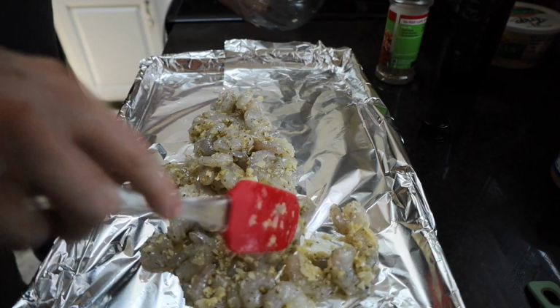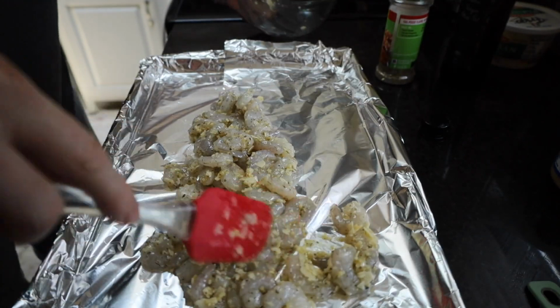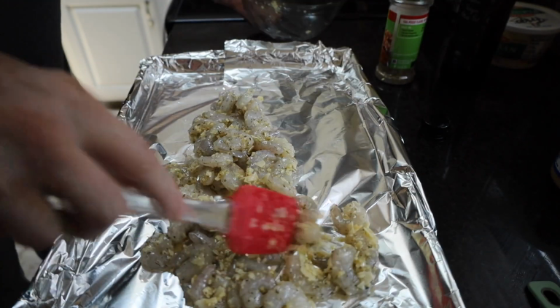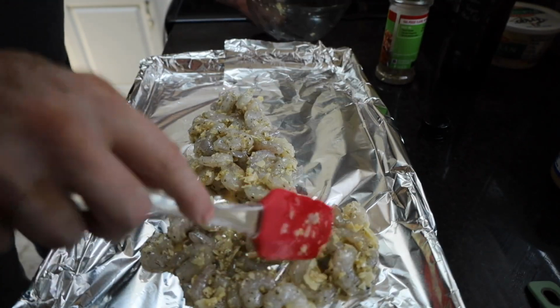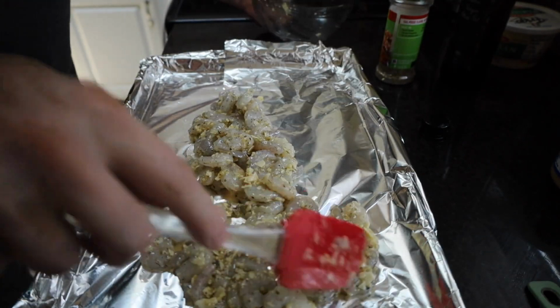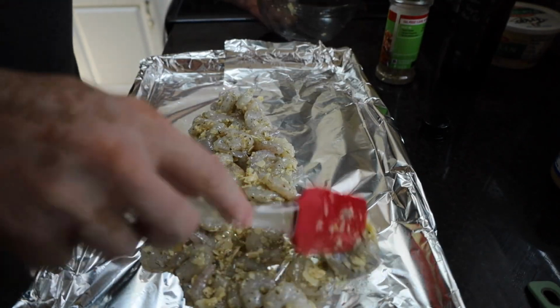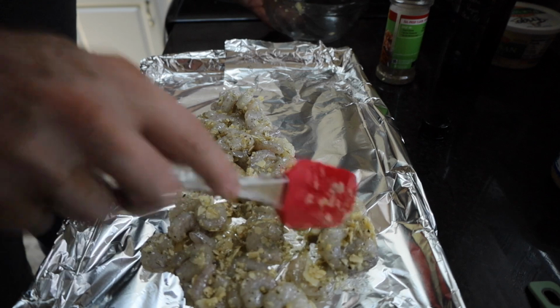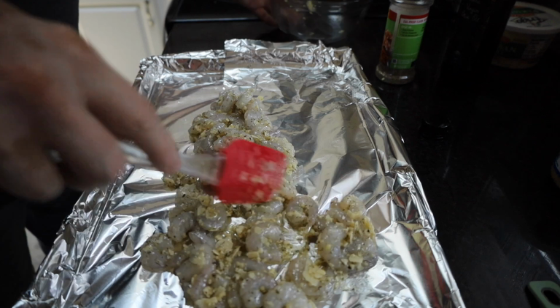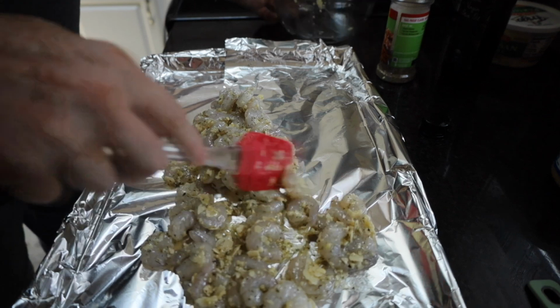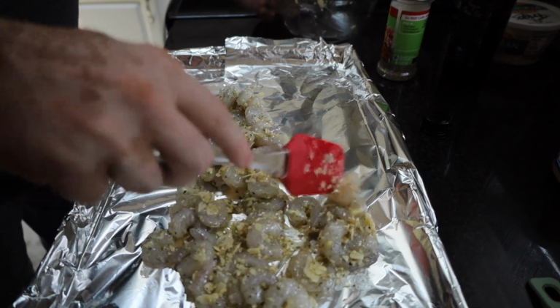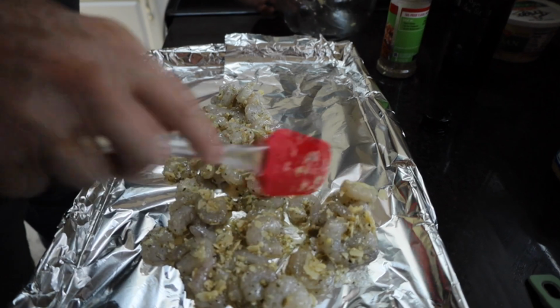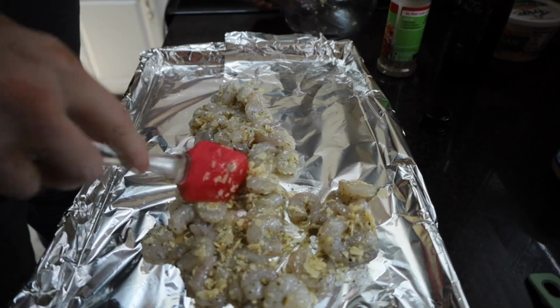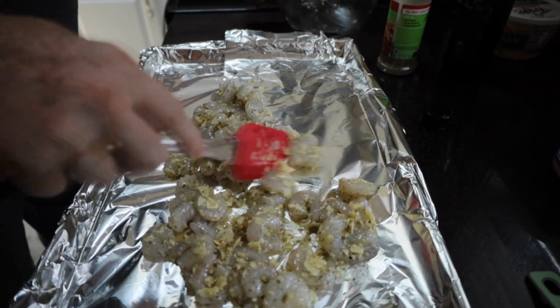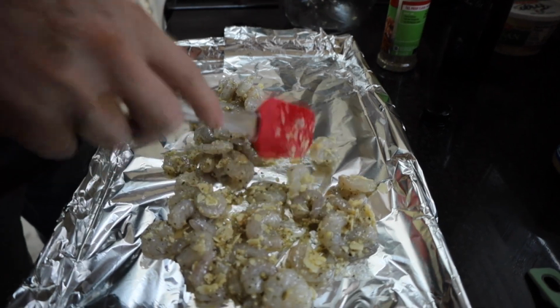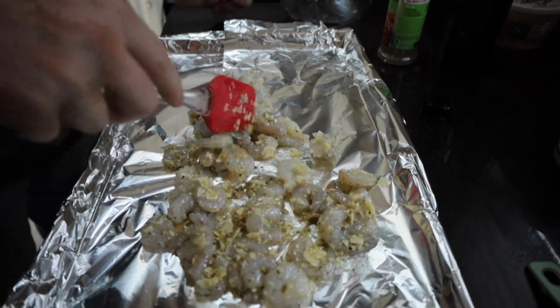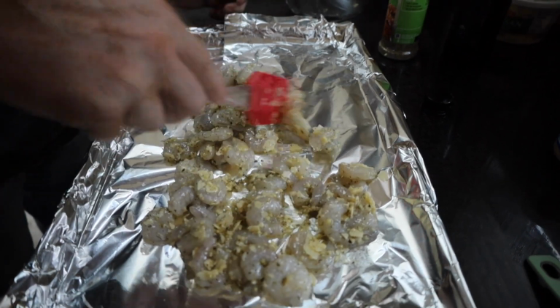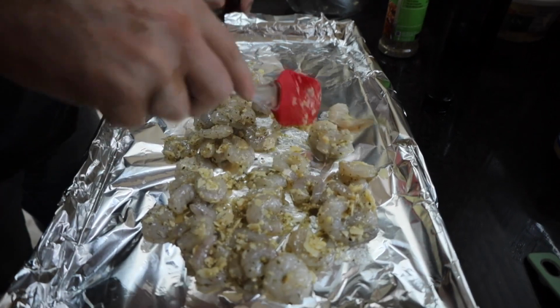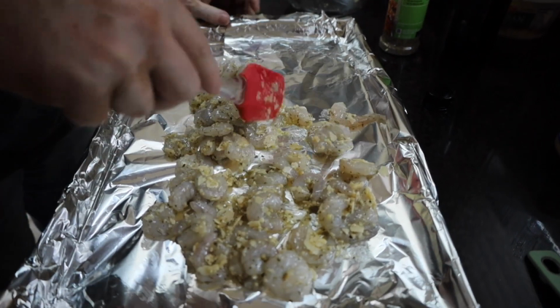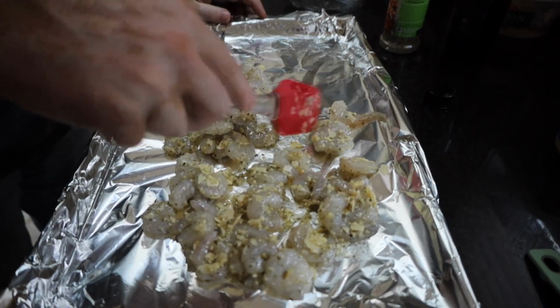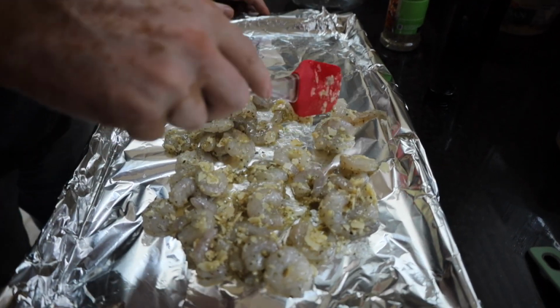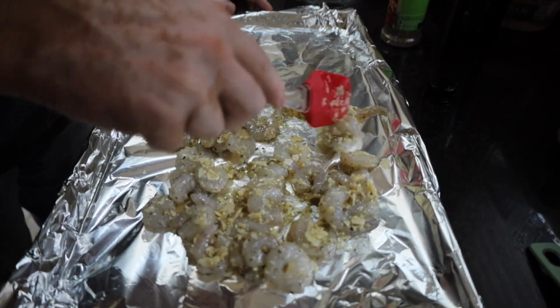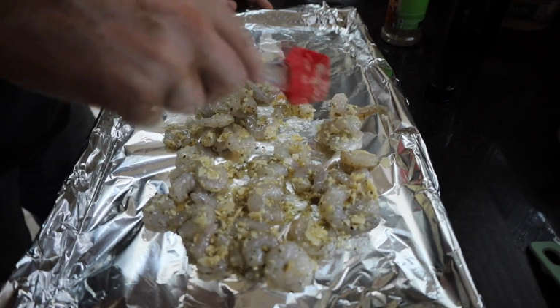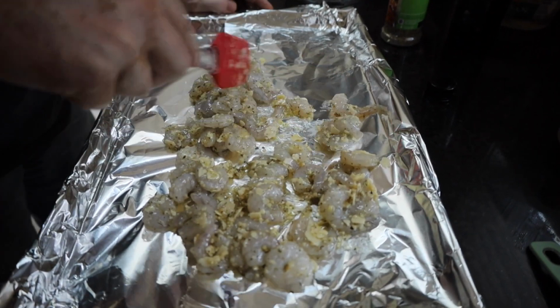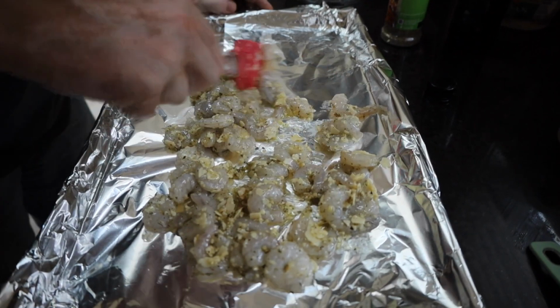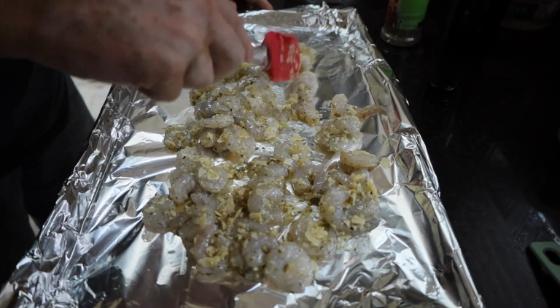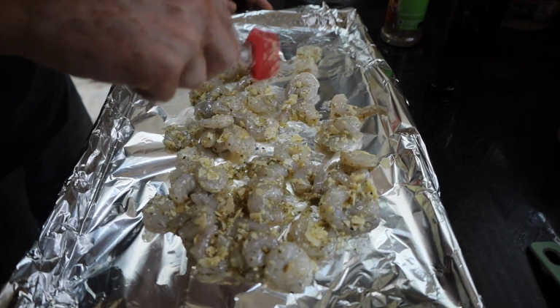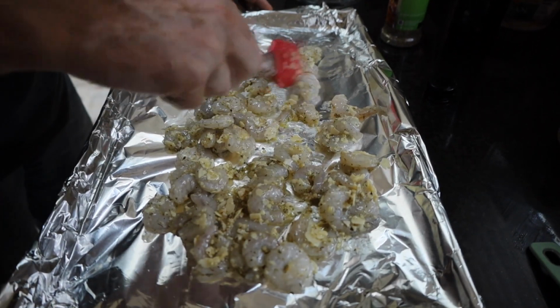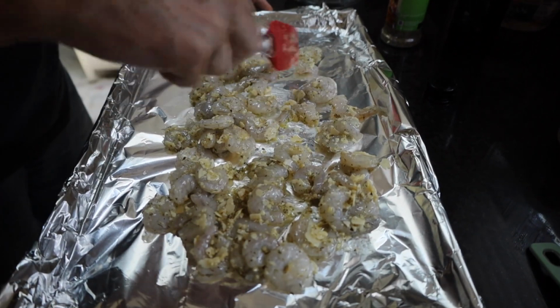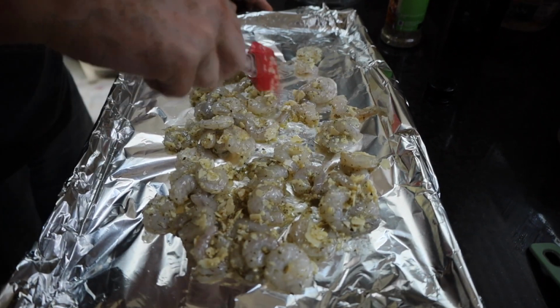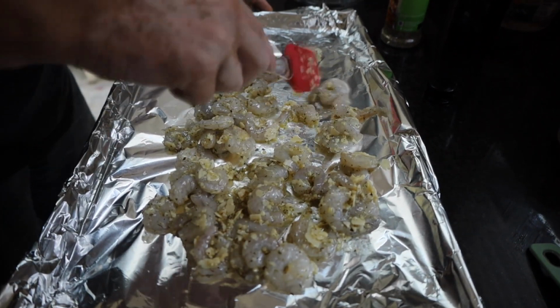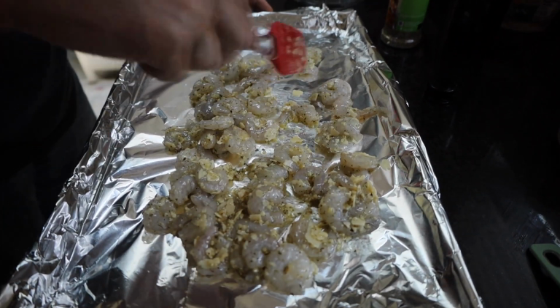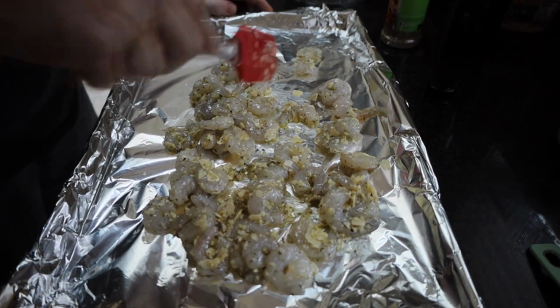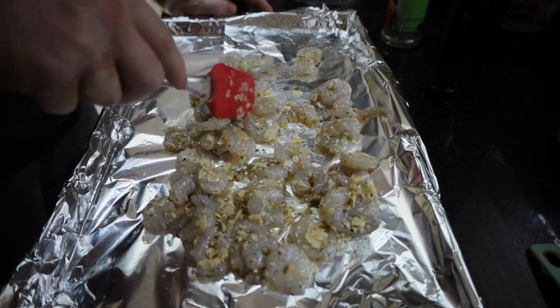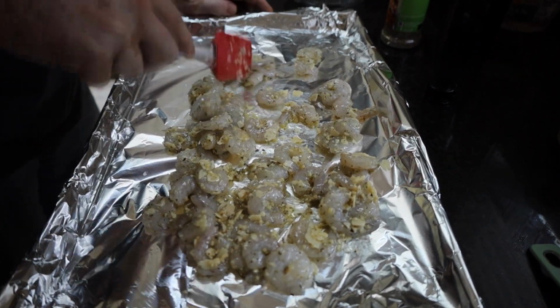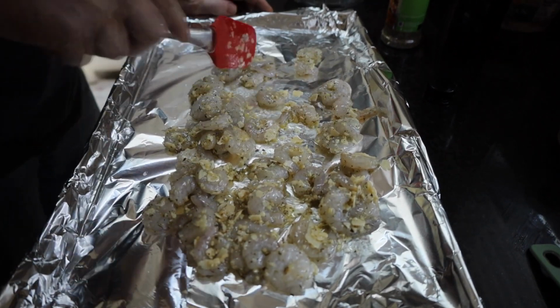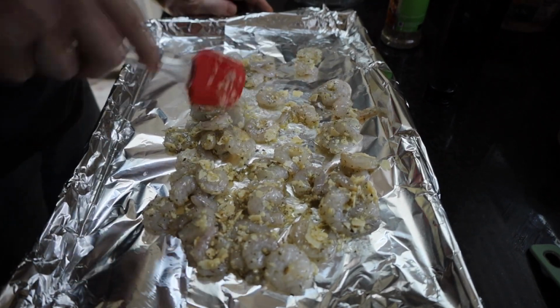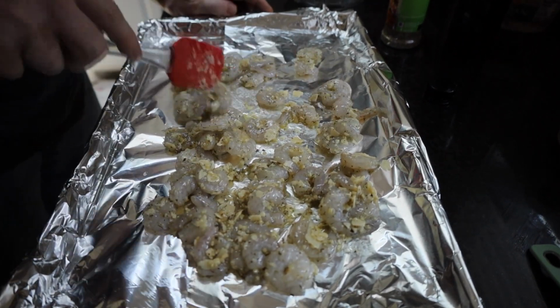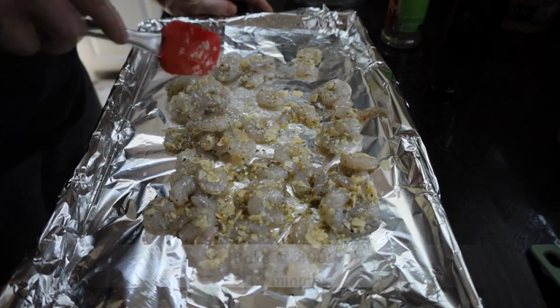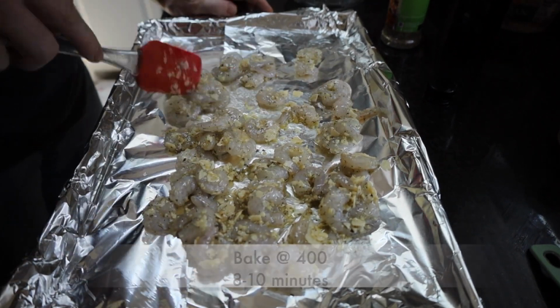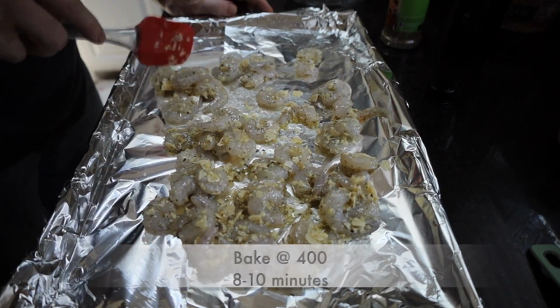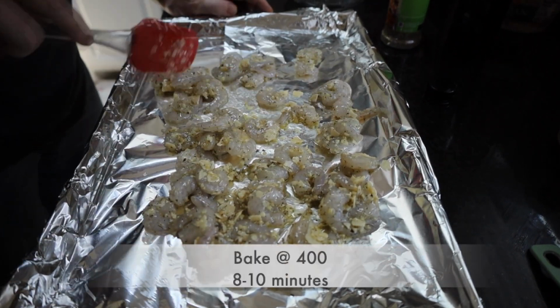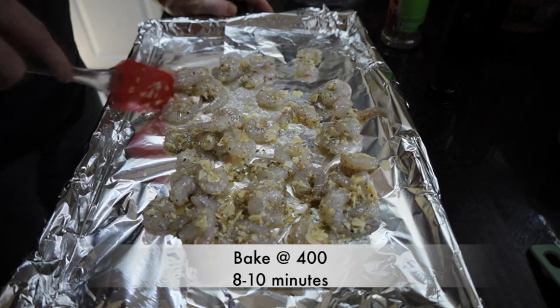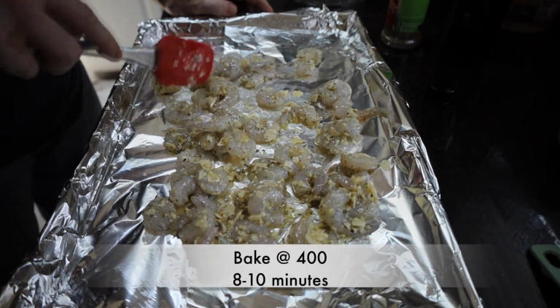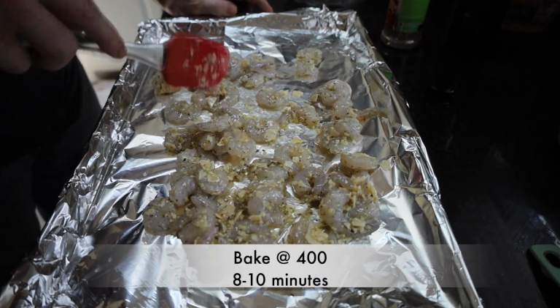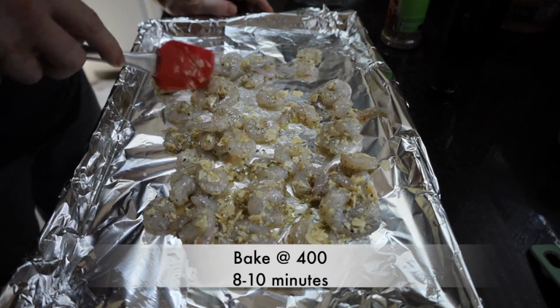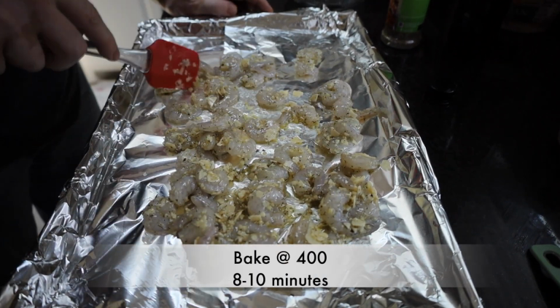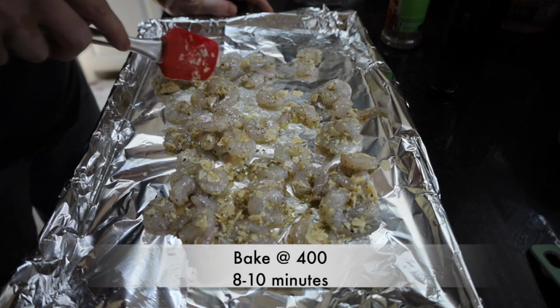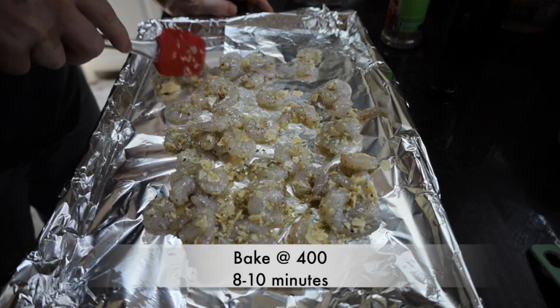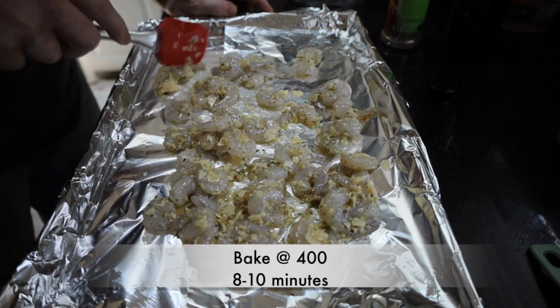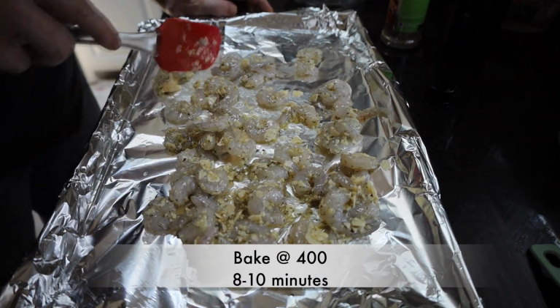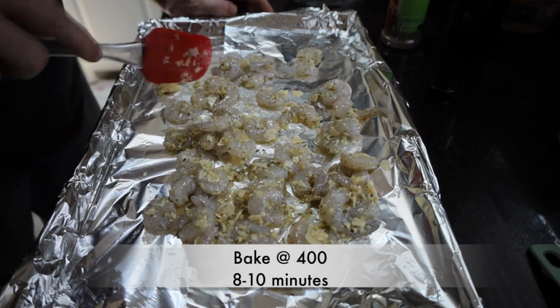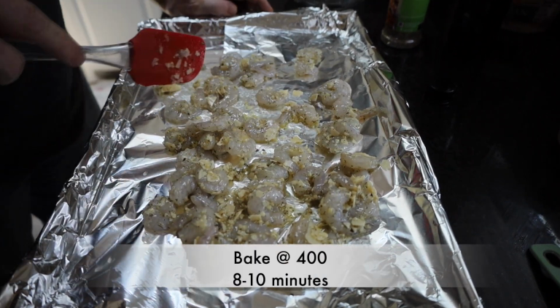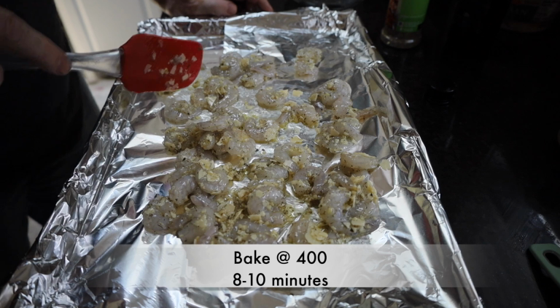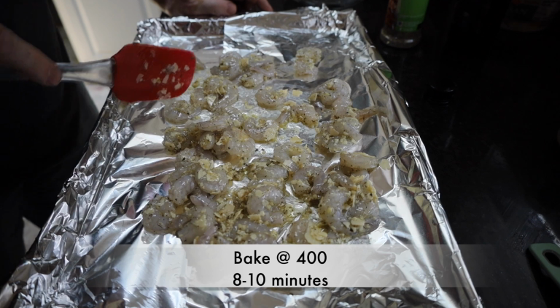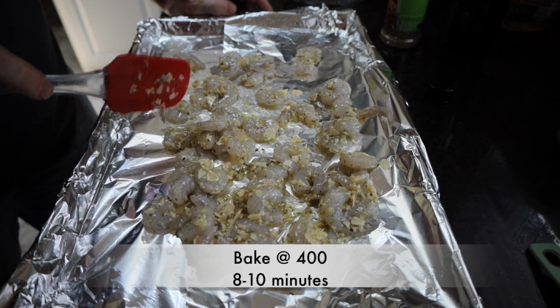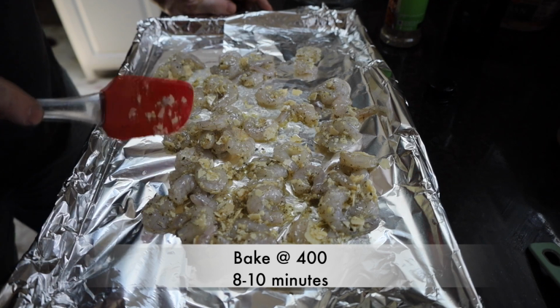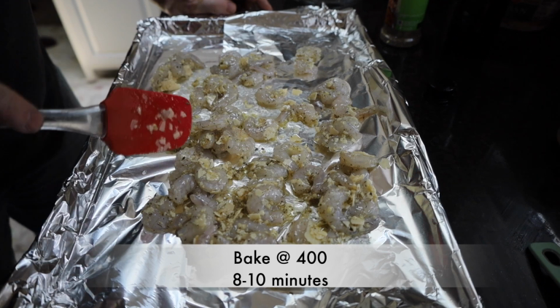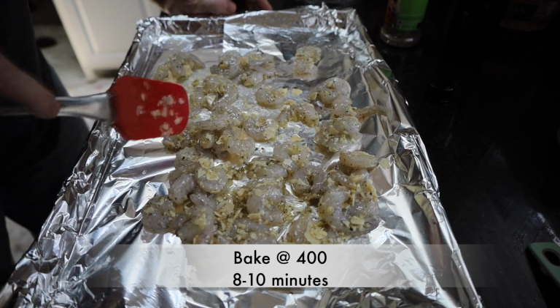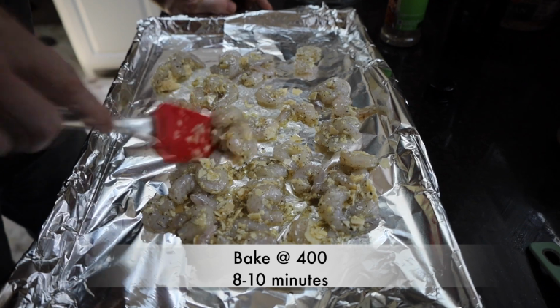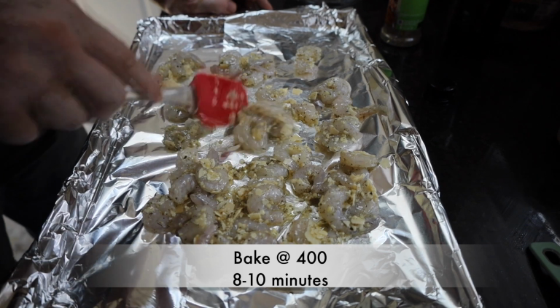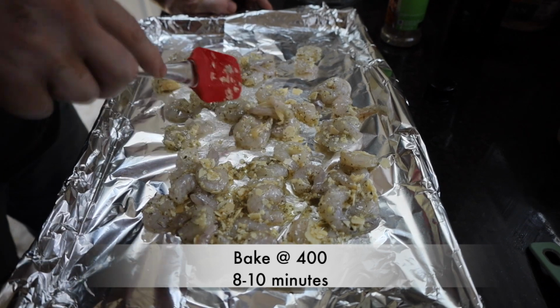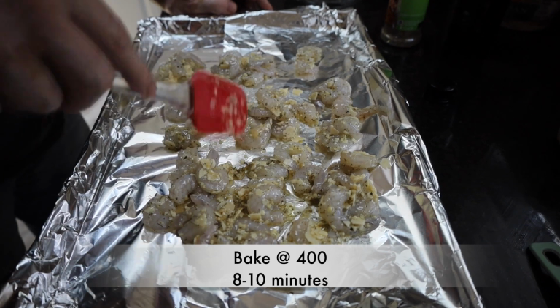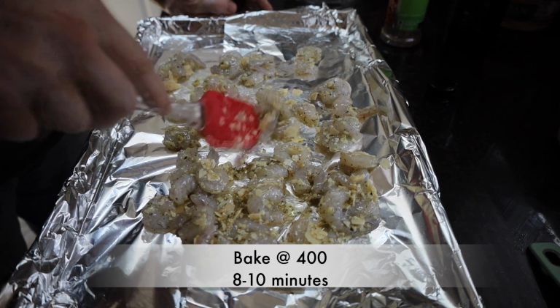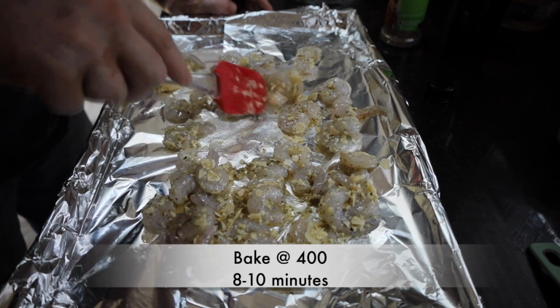Make sure they're in a single layer. We've preheated our oven to 400 degrees, and we're going to bake this for about eight to ten minutes.